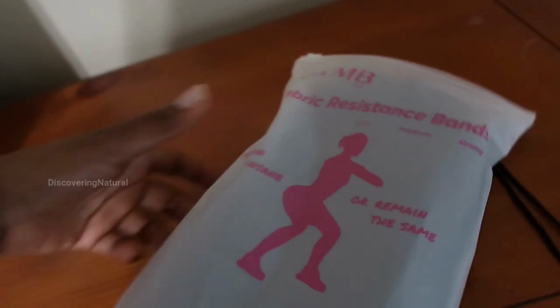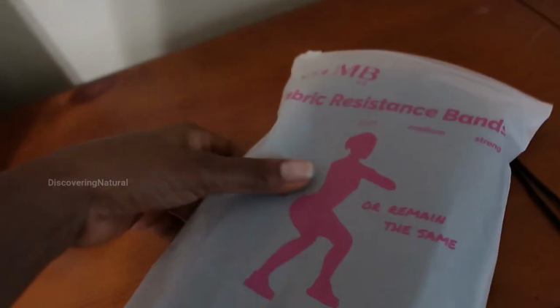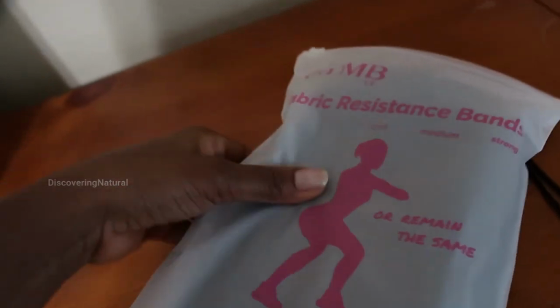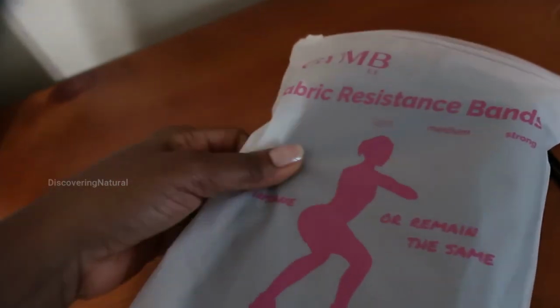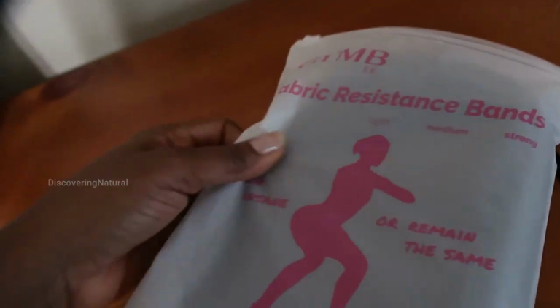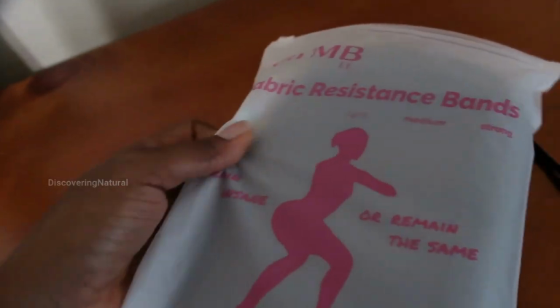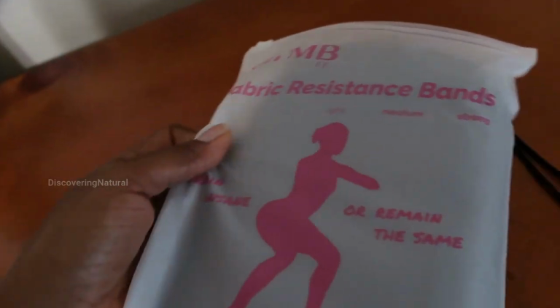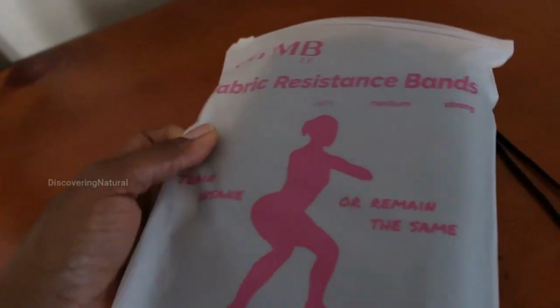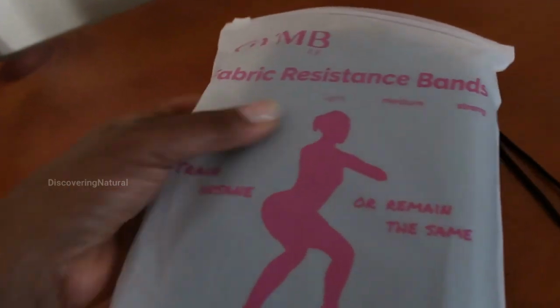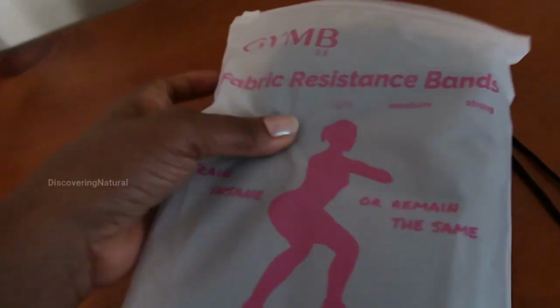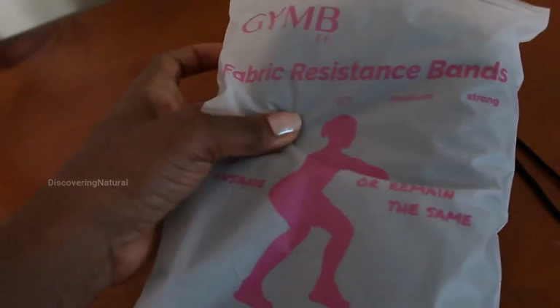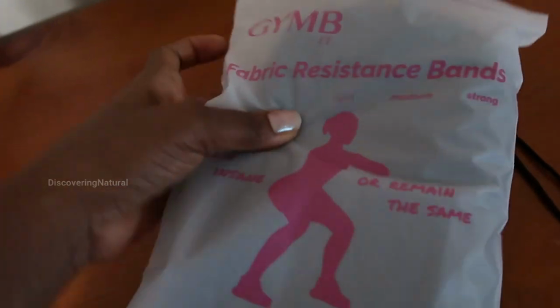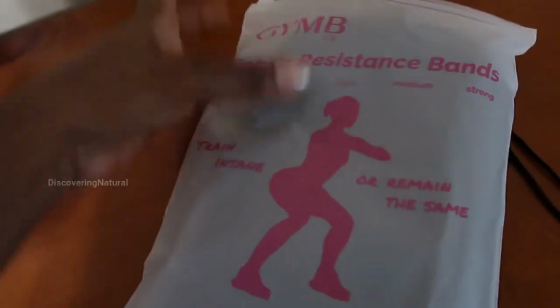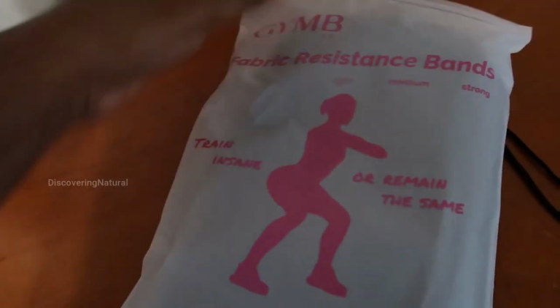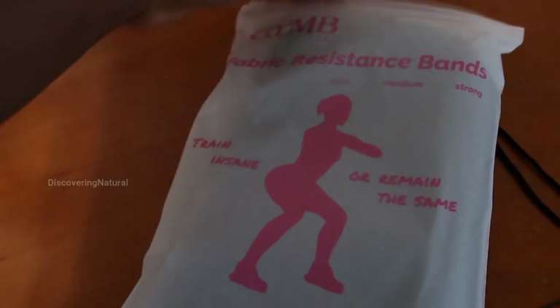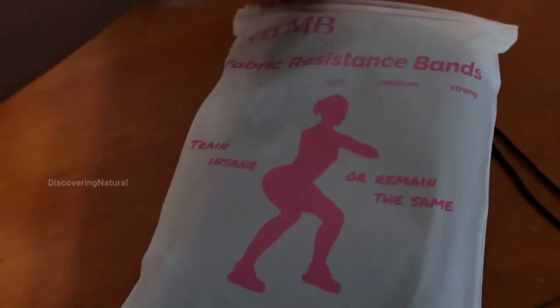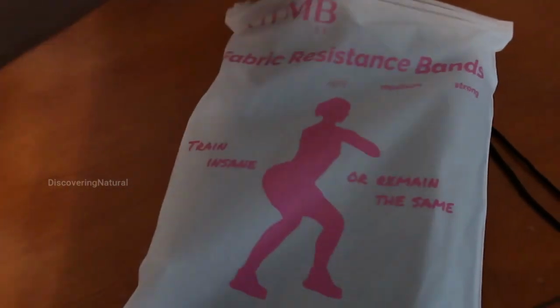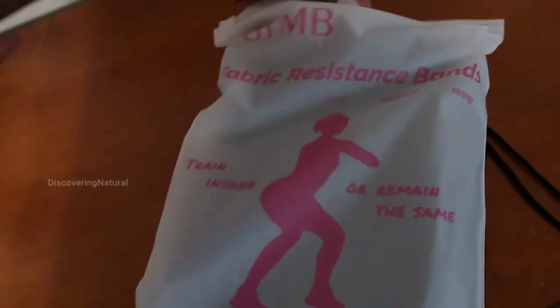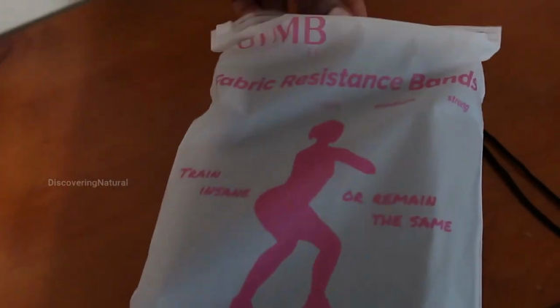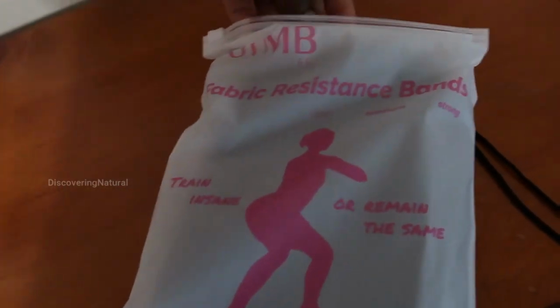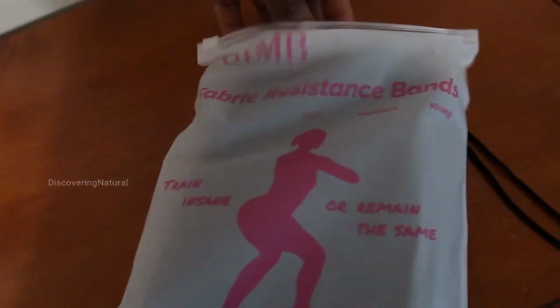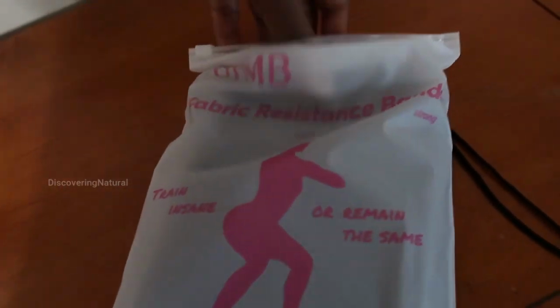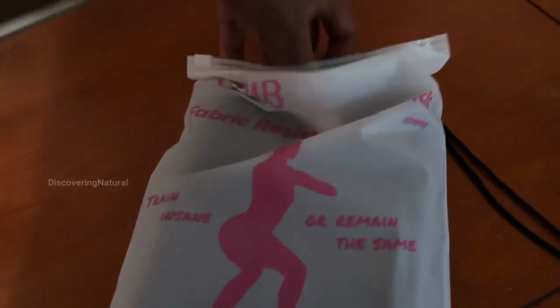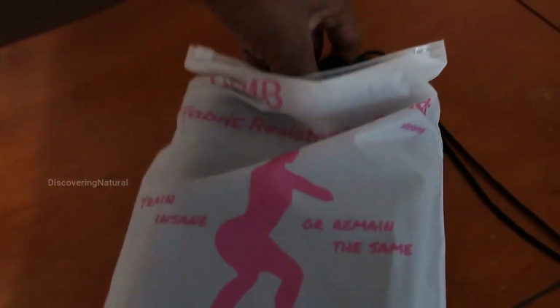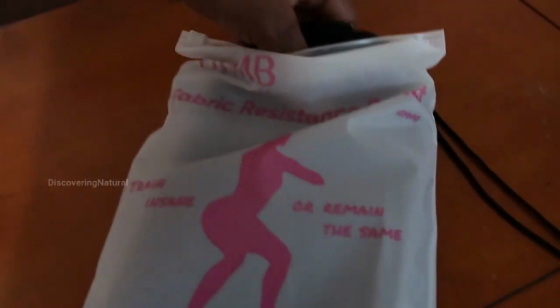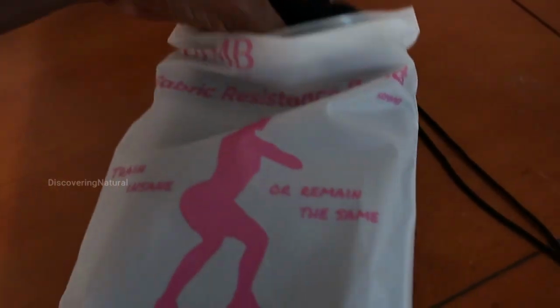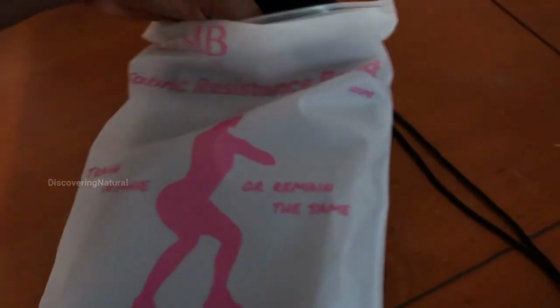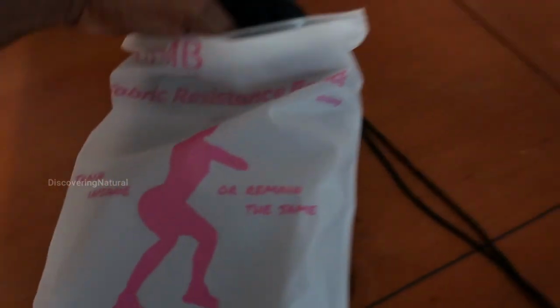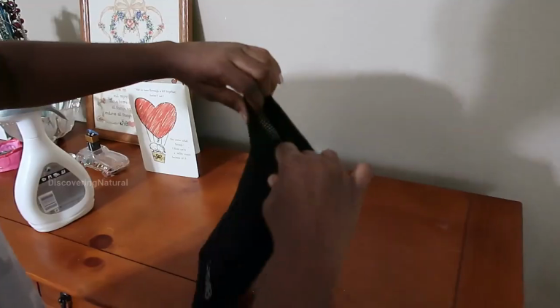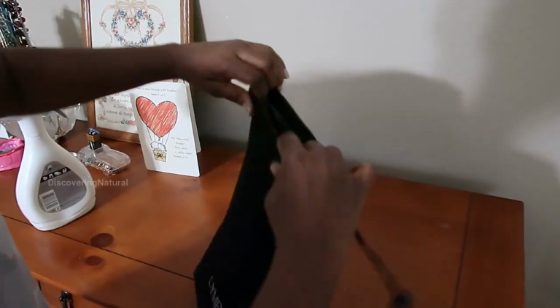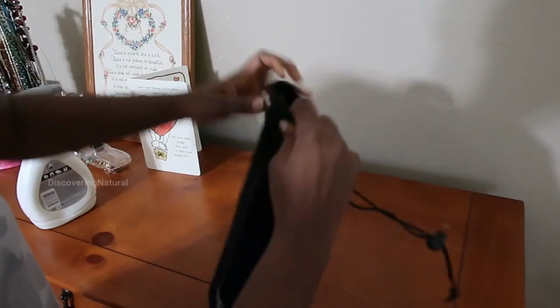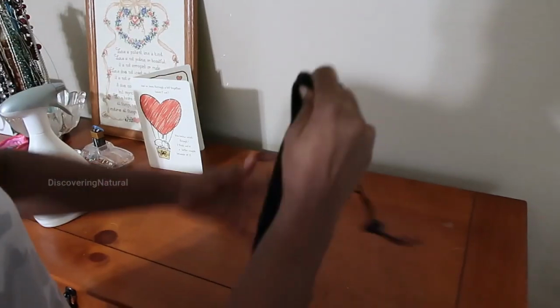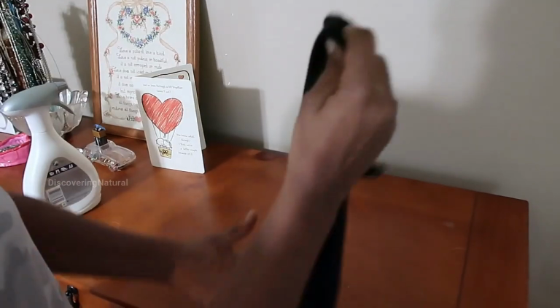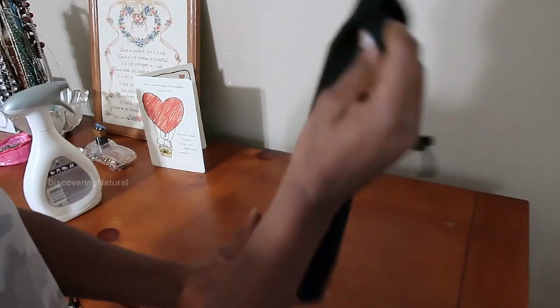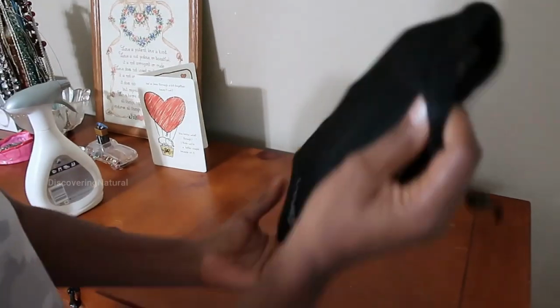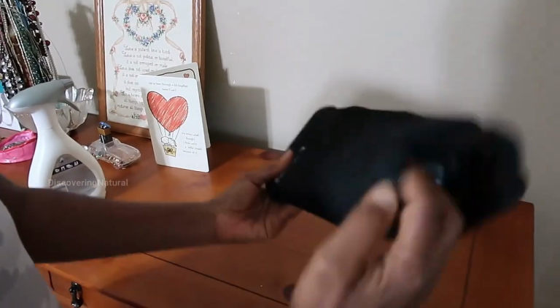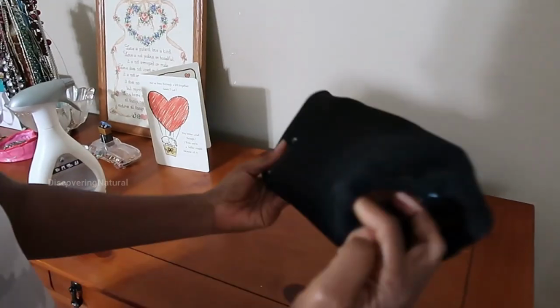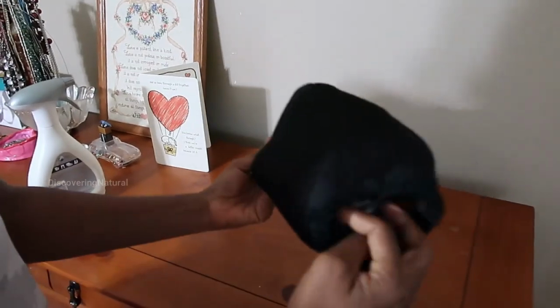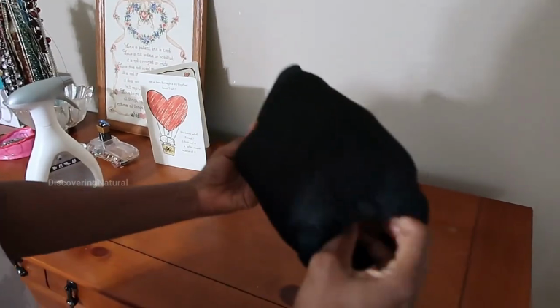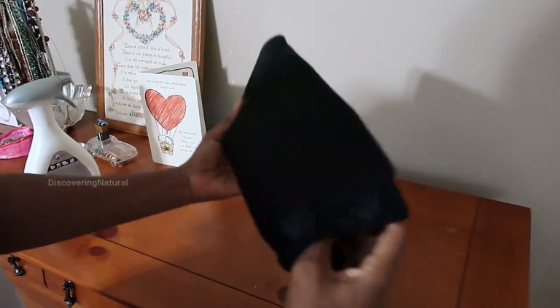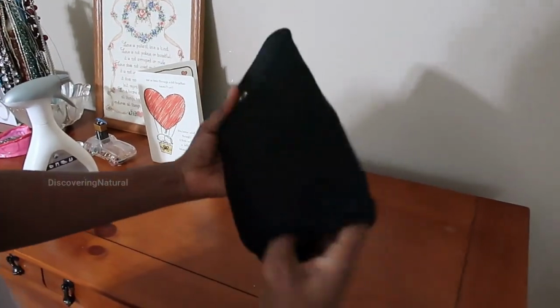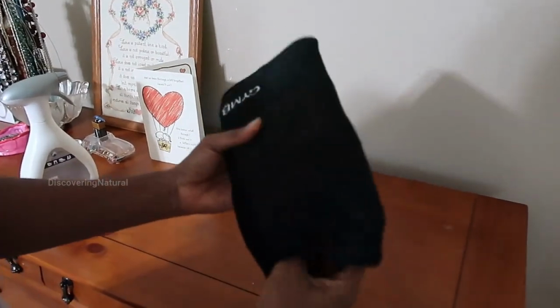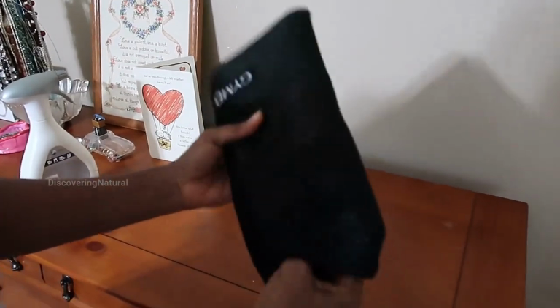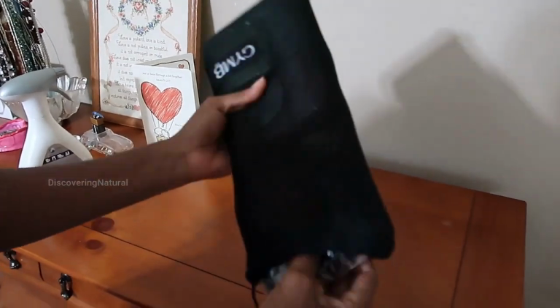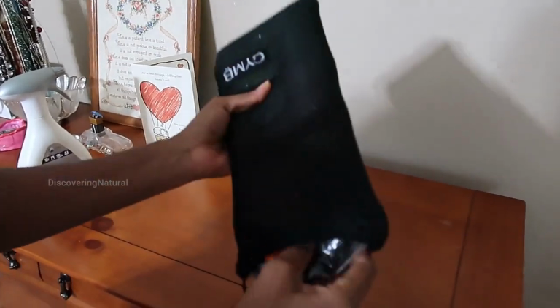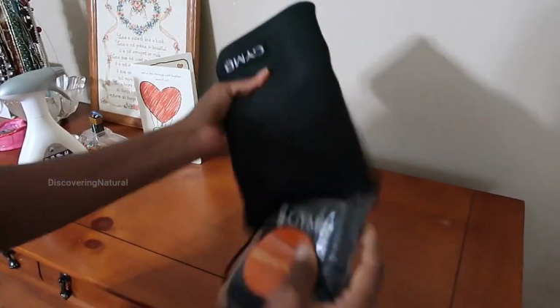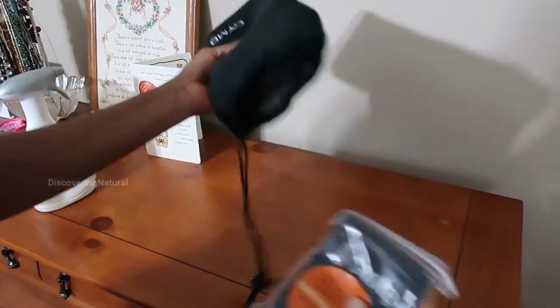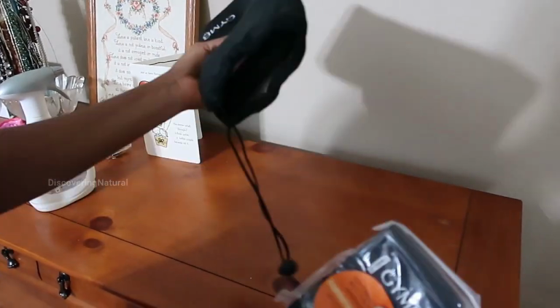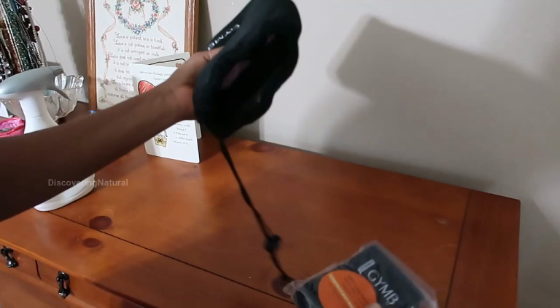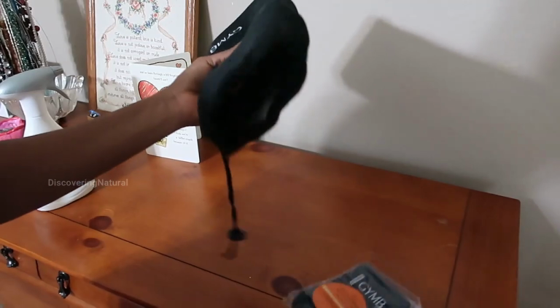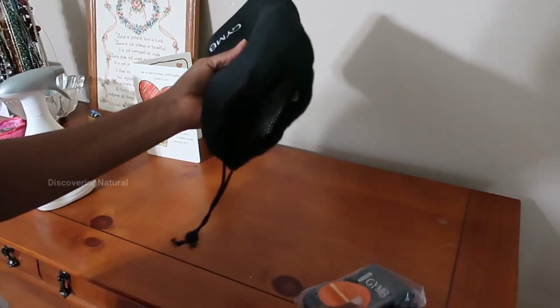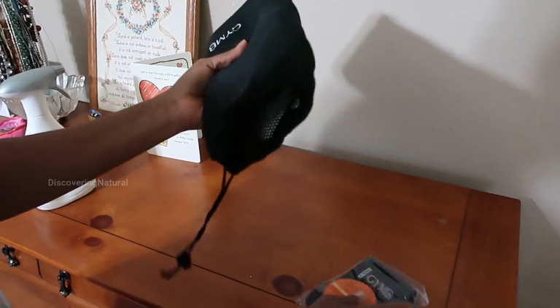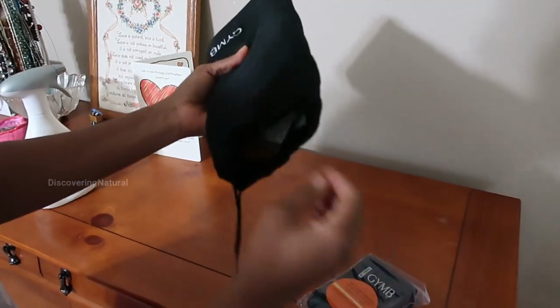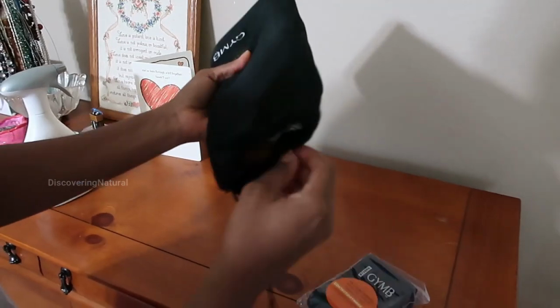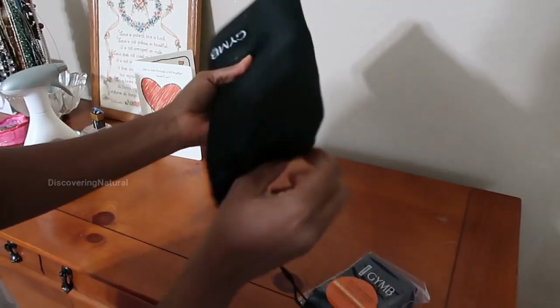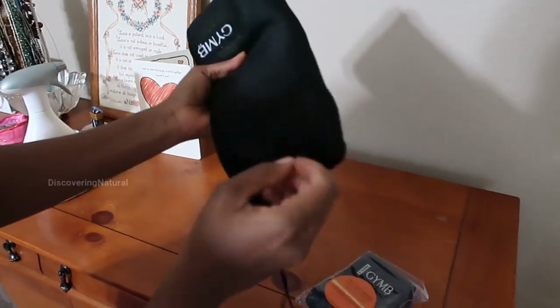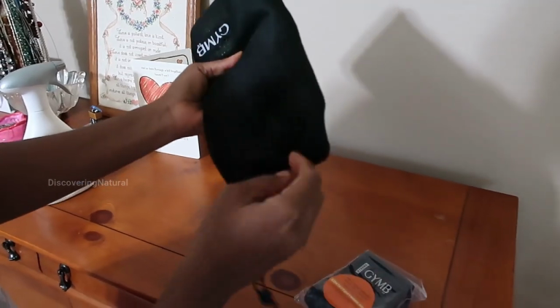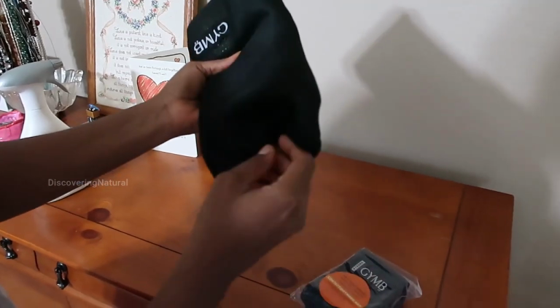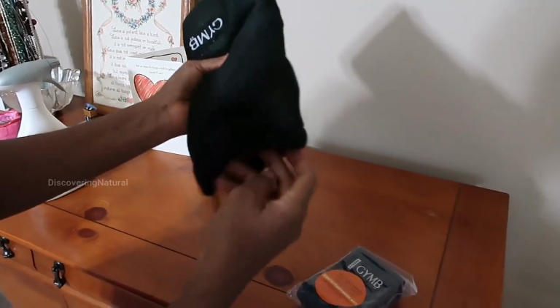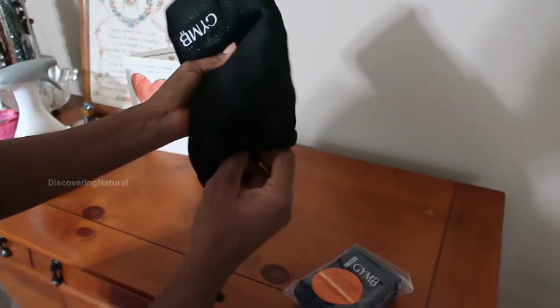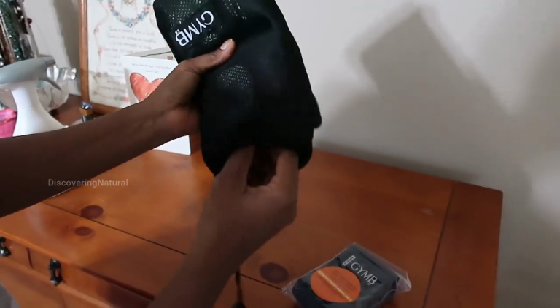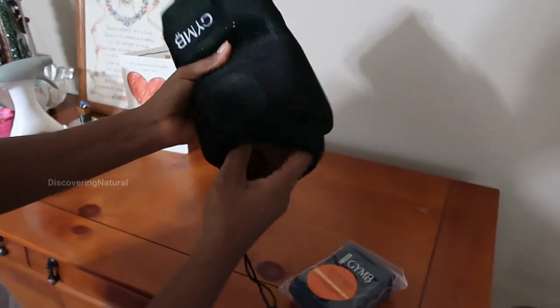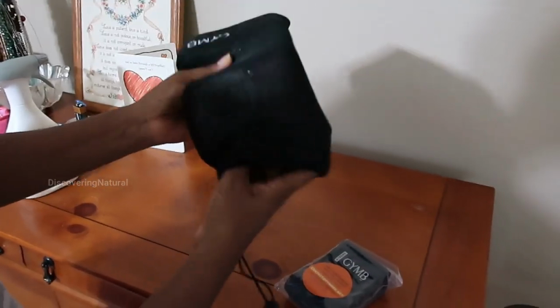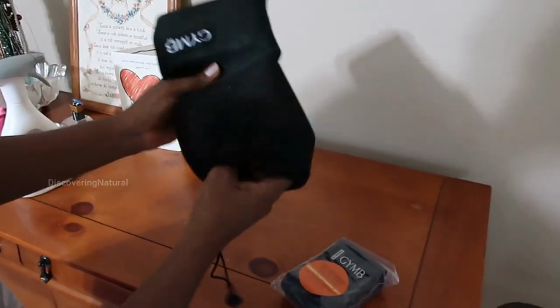So I got this fabric resistance band. It comes in its own case, and each individual band is separated.